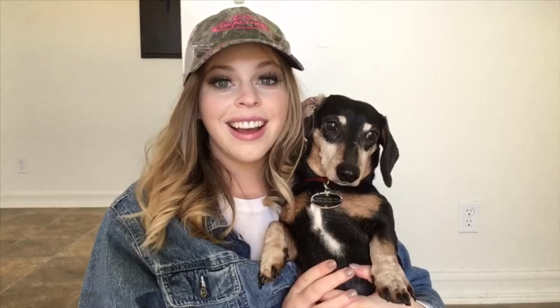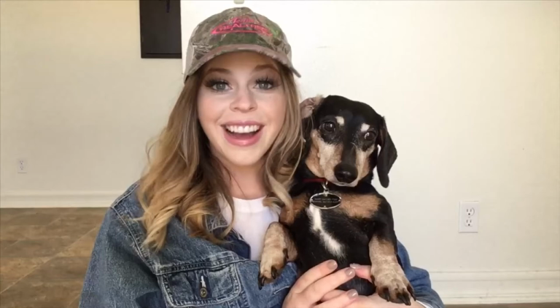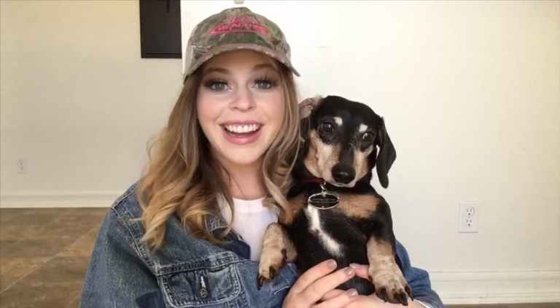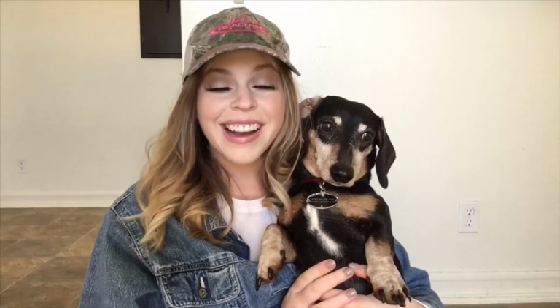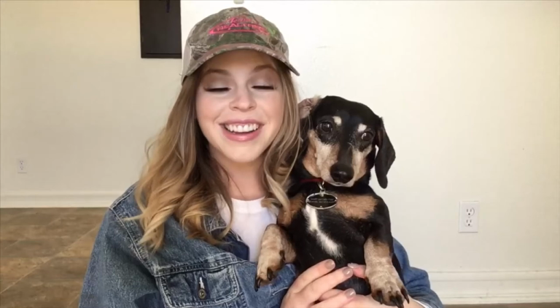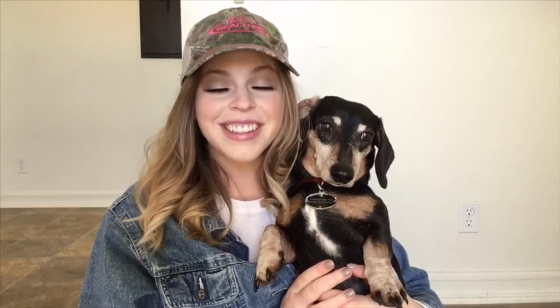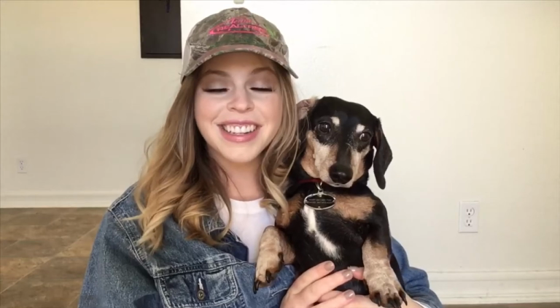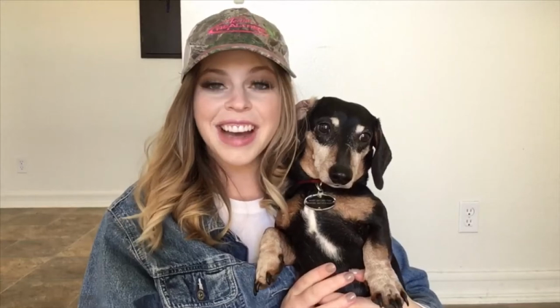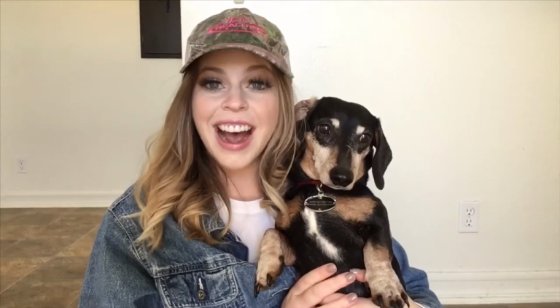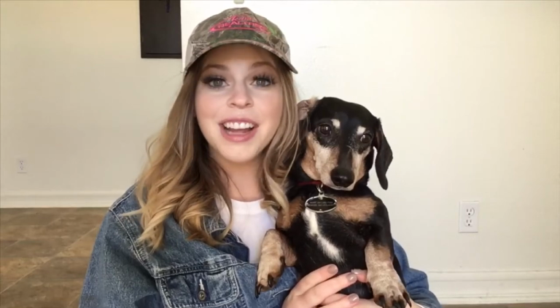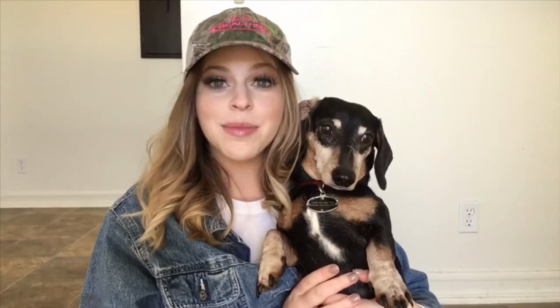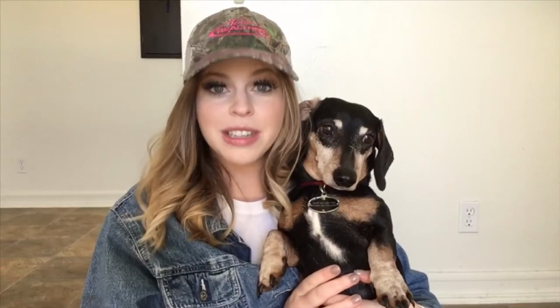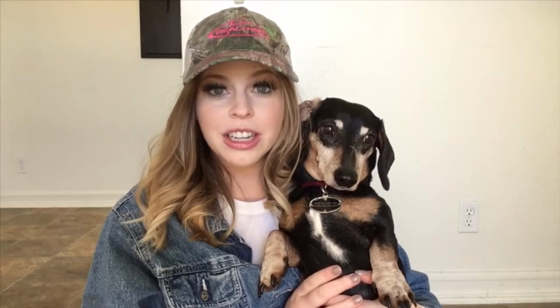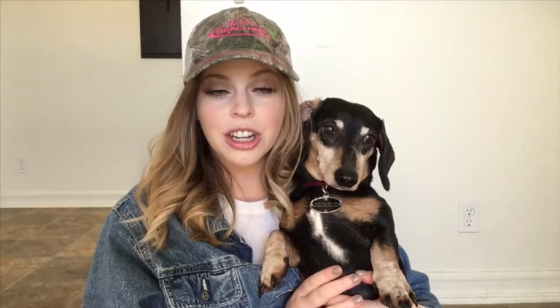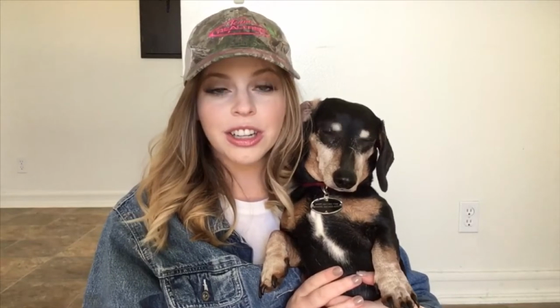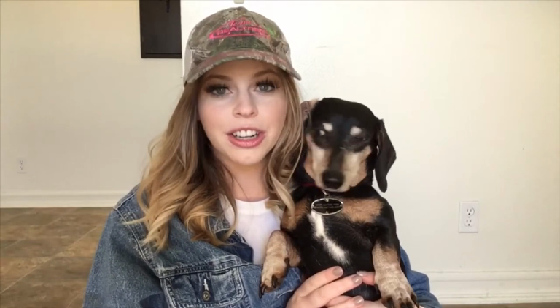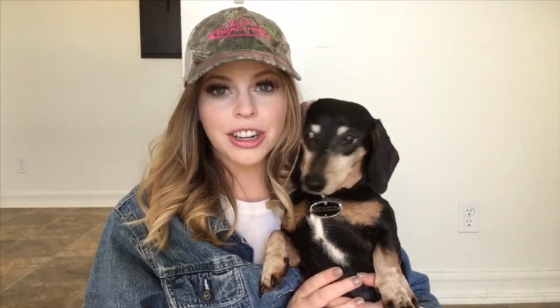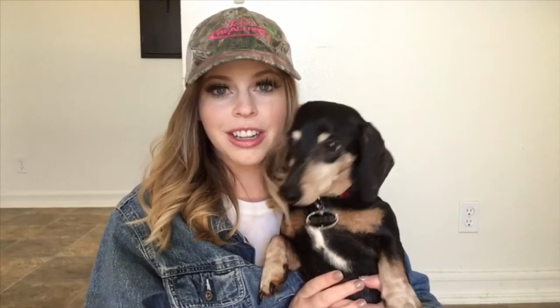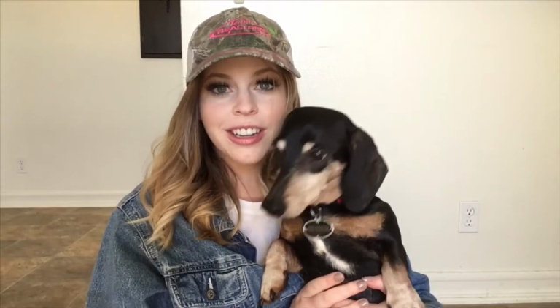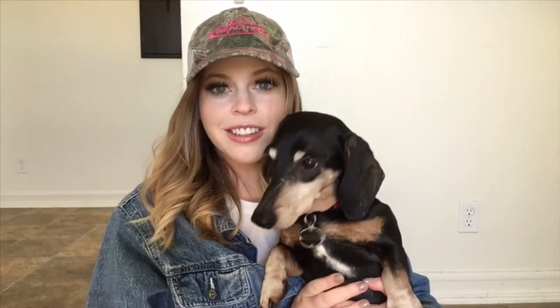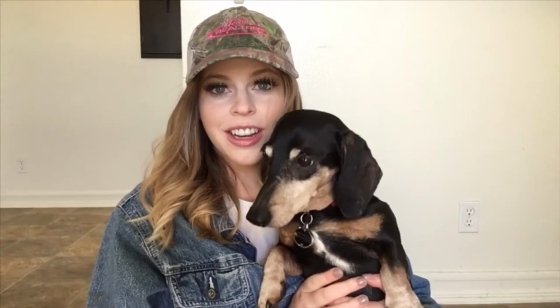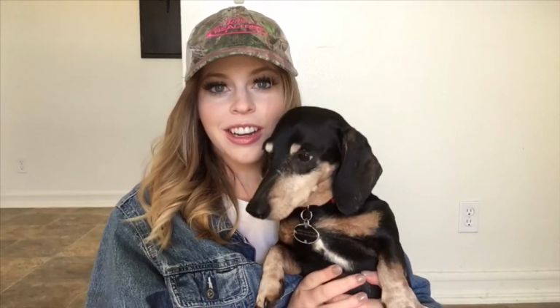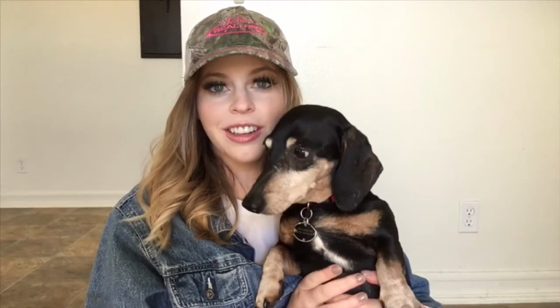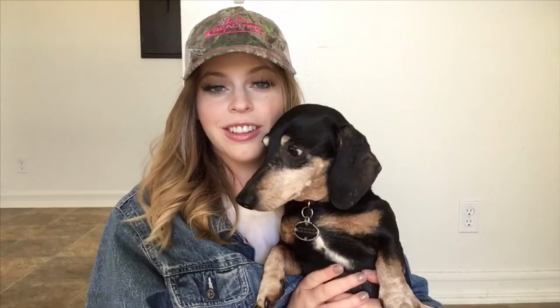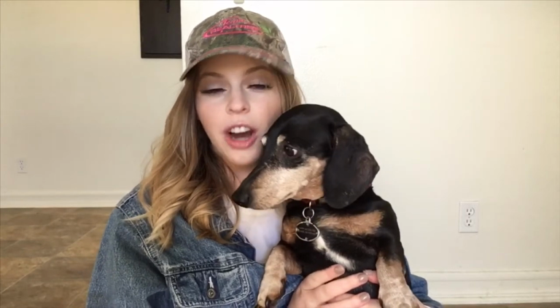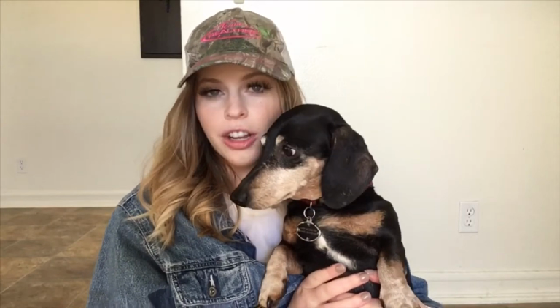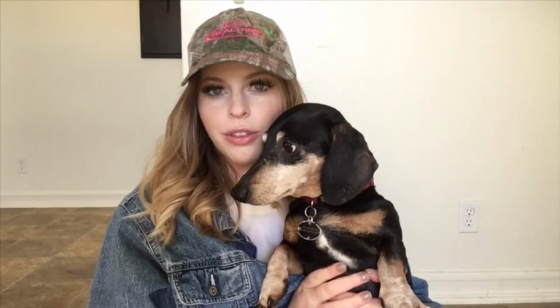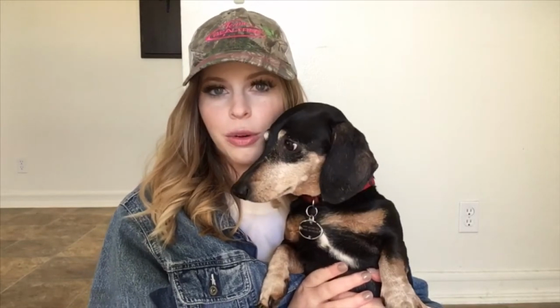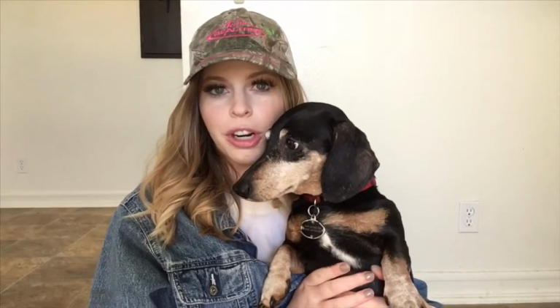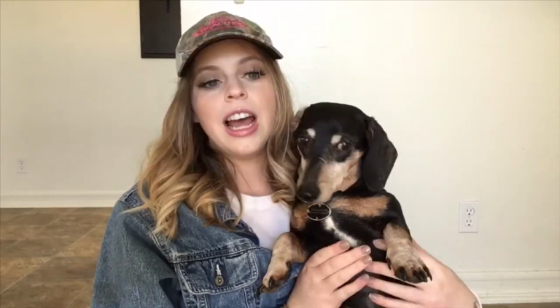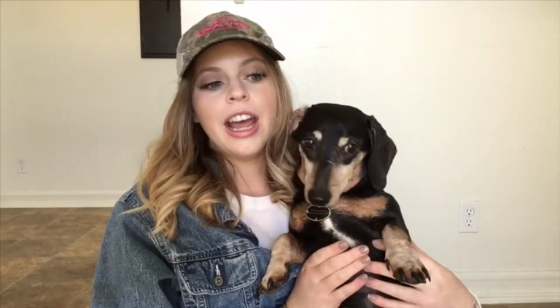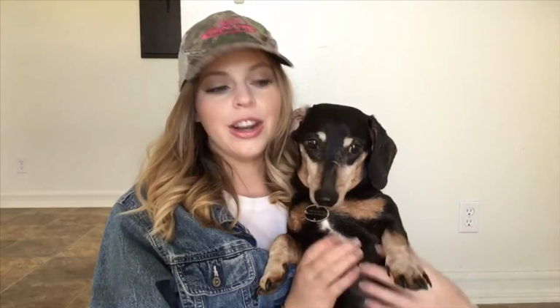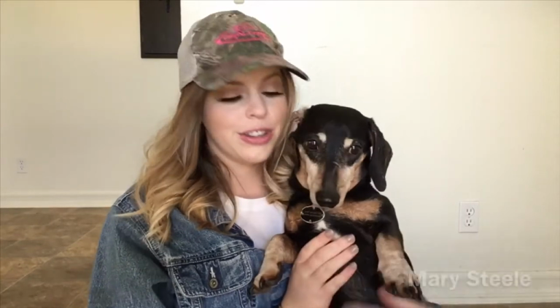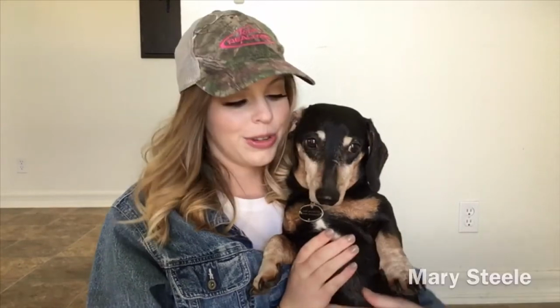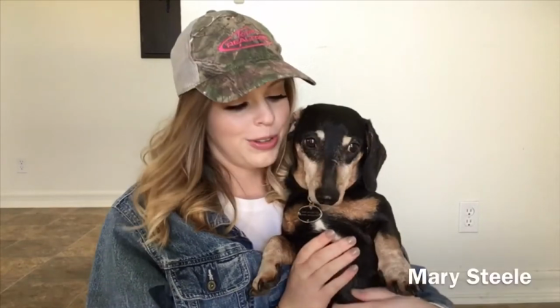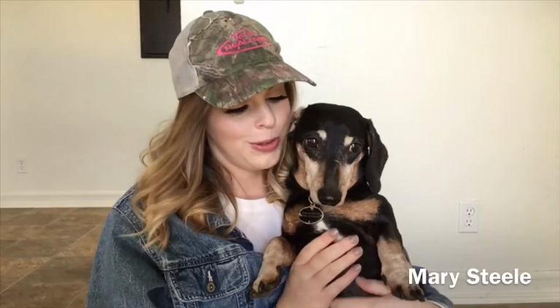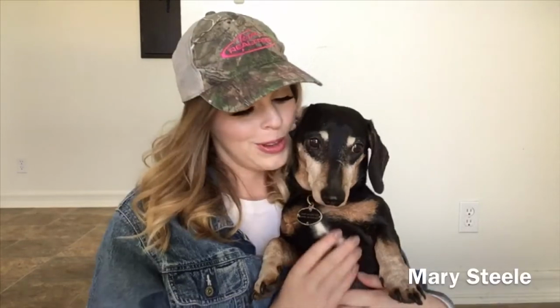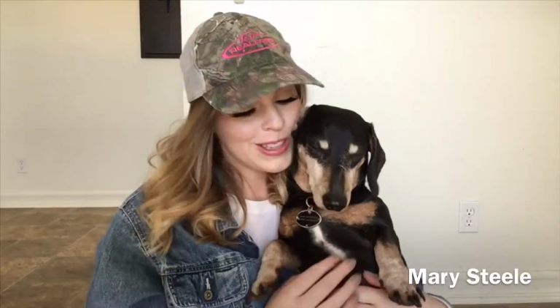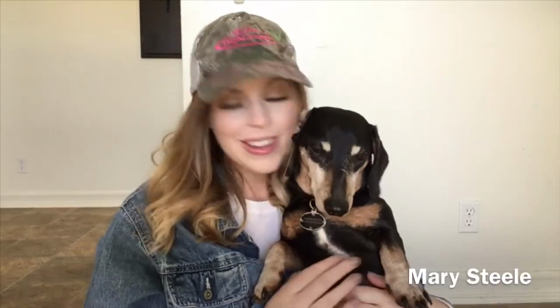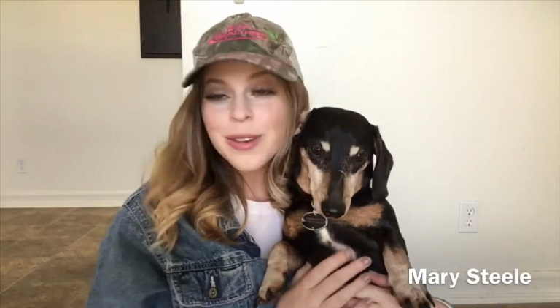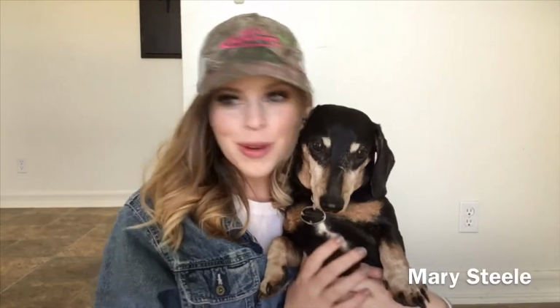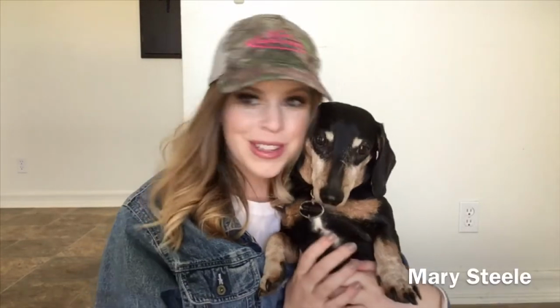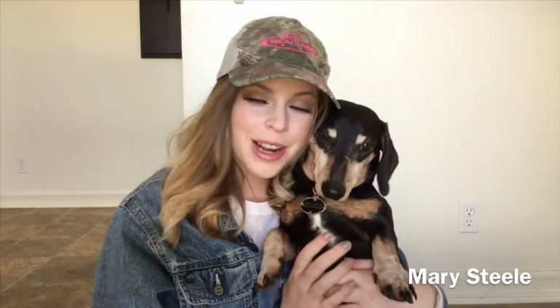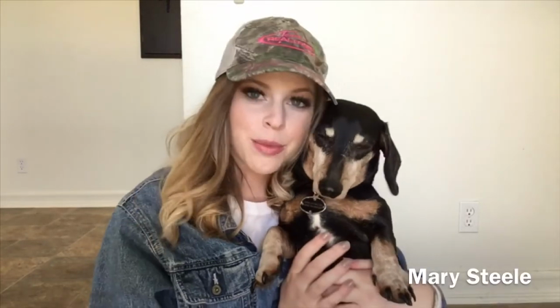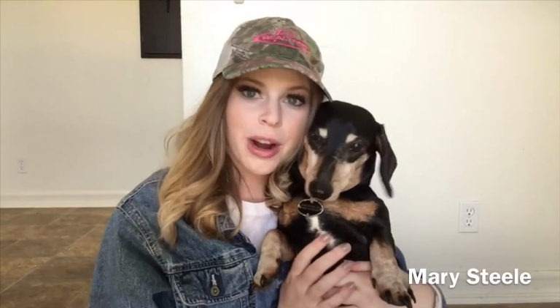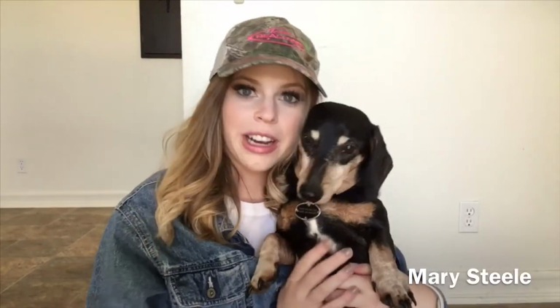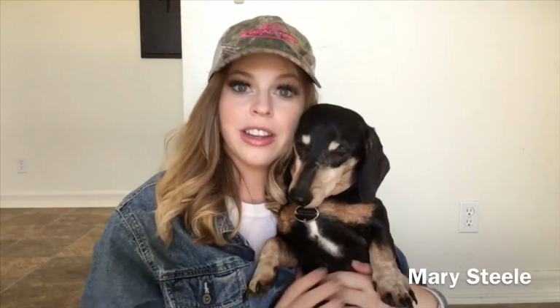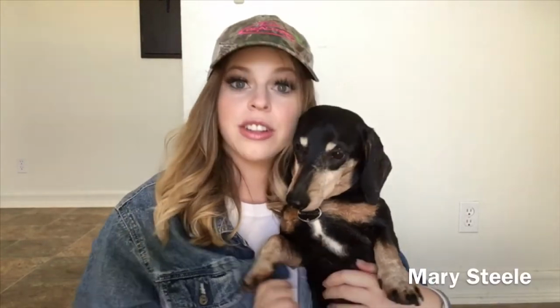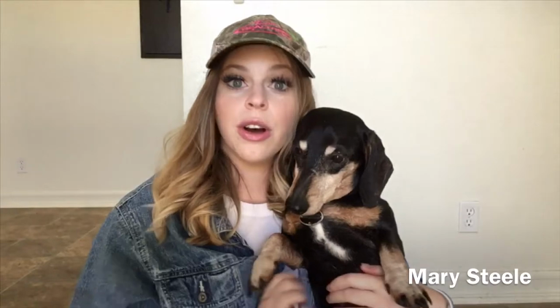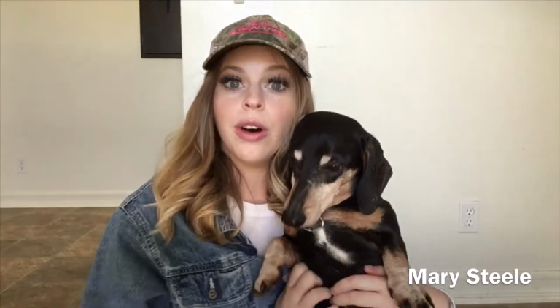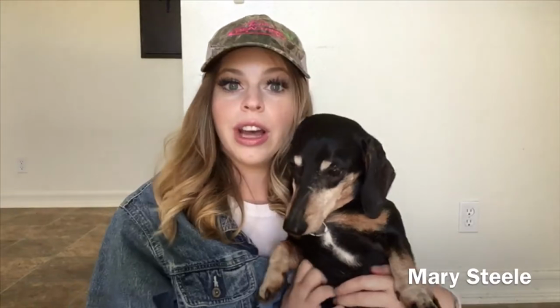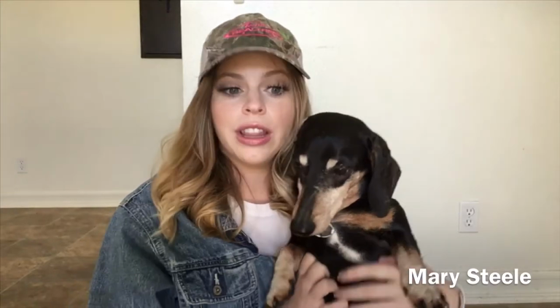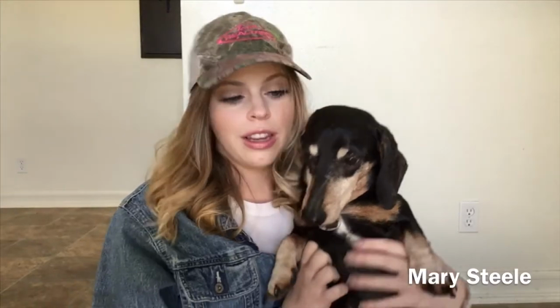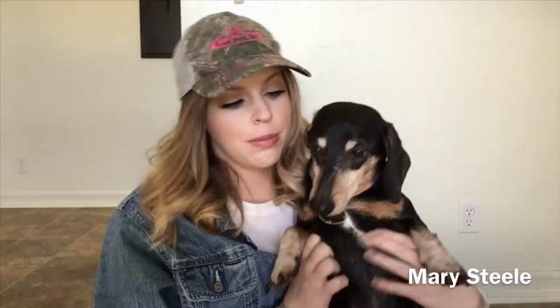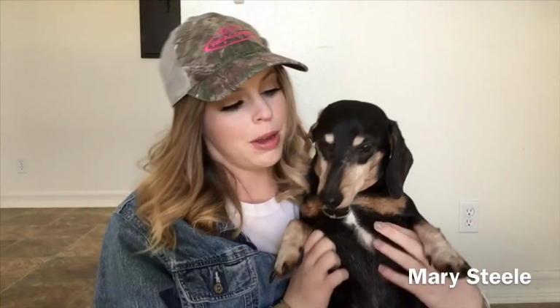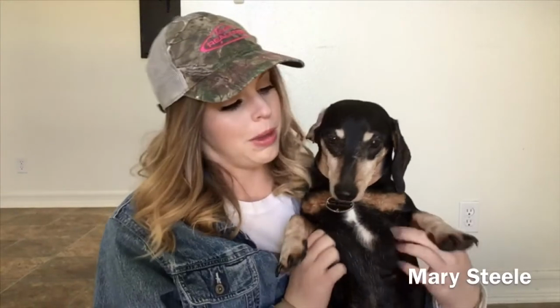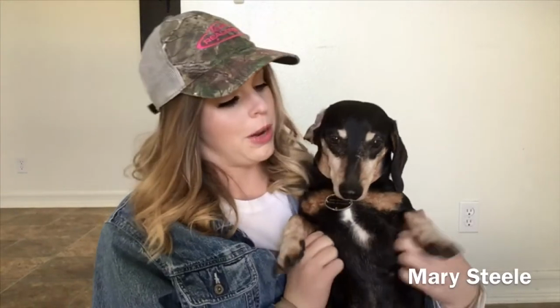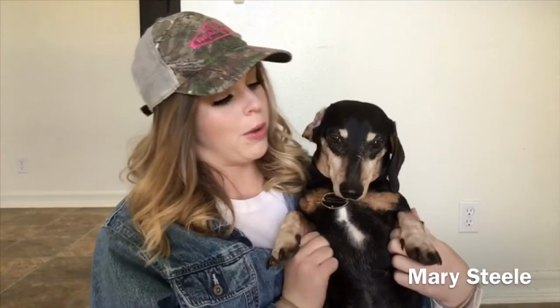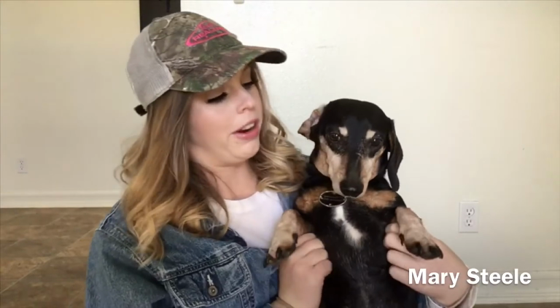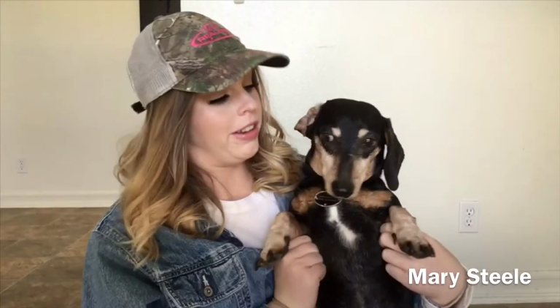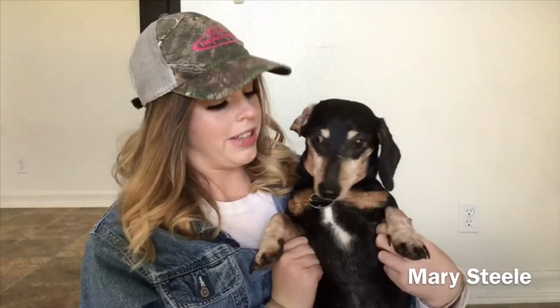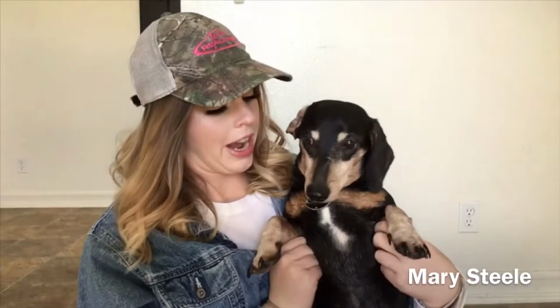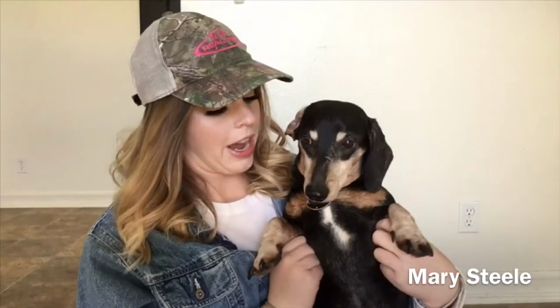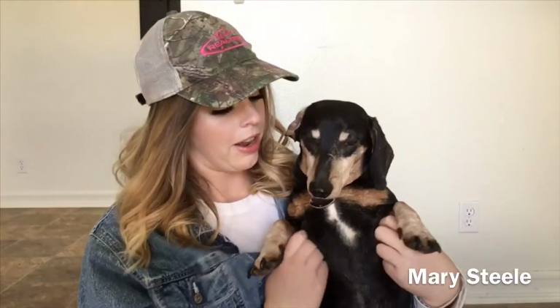Hi guys. I am still currently sitting on the floor and Duke won't stop whining, so I think maybe he wanted to say hi.